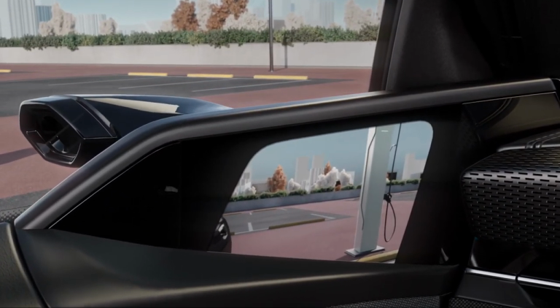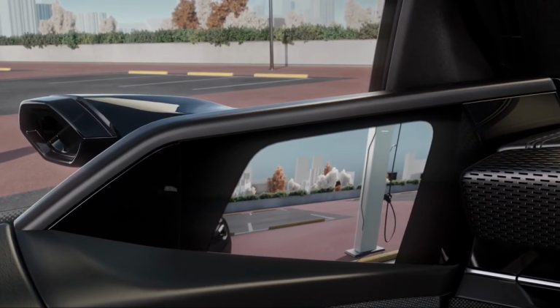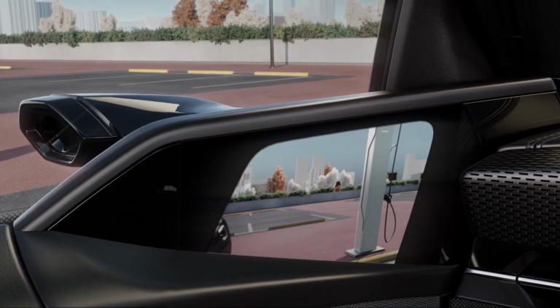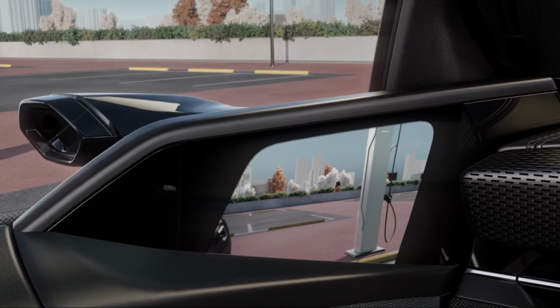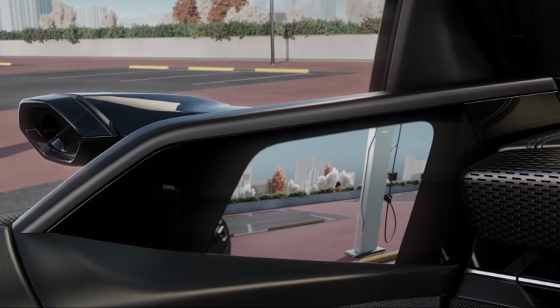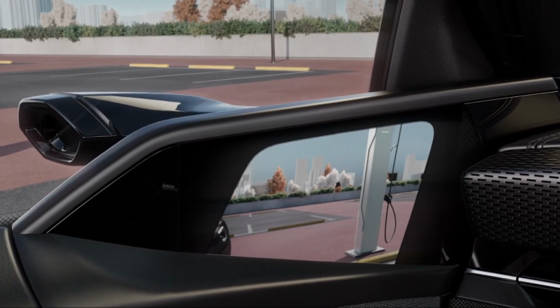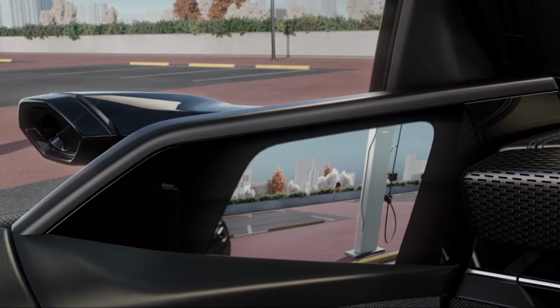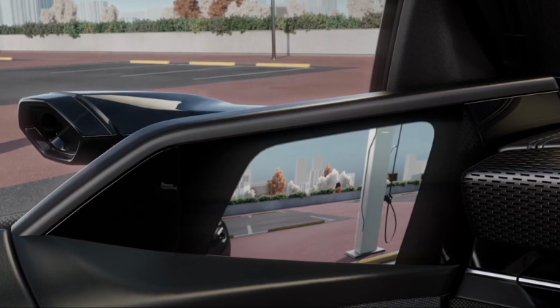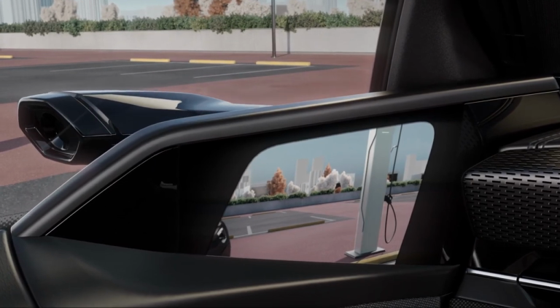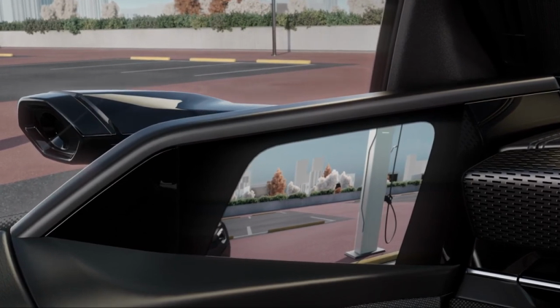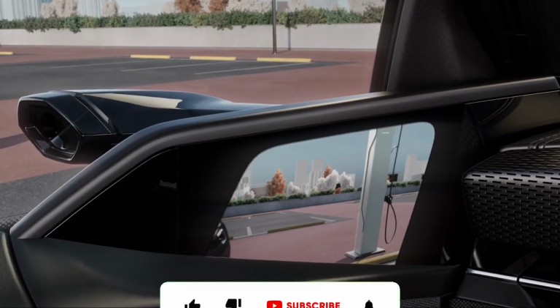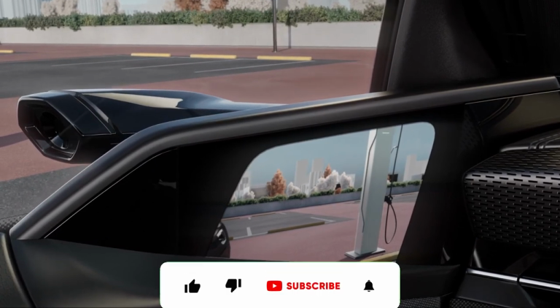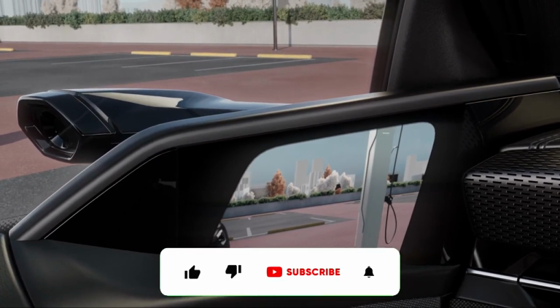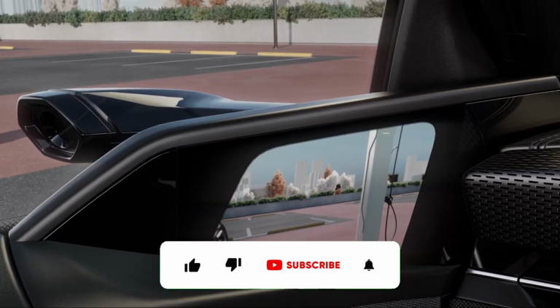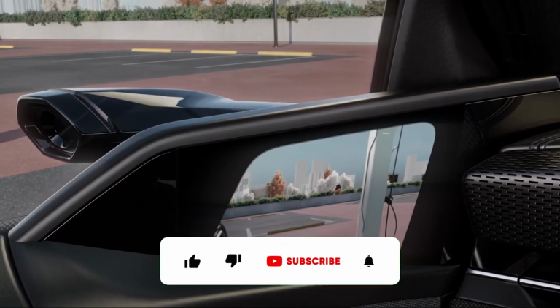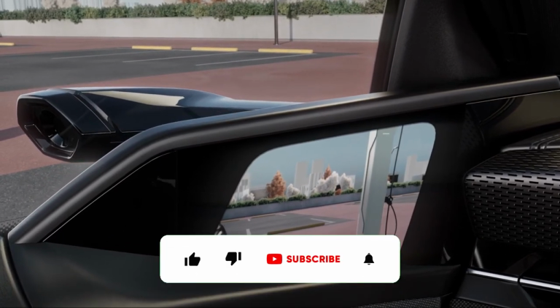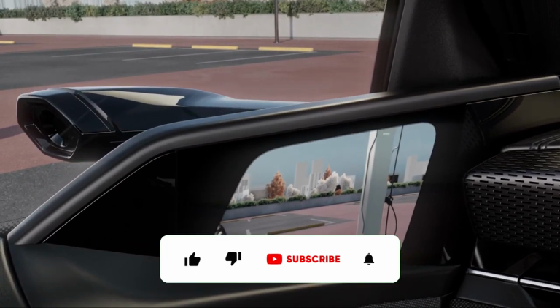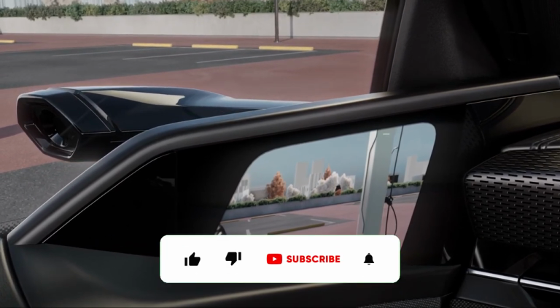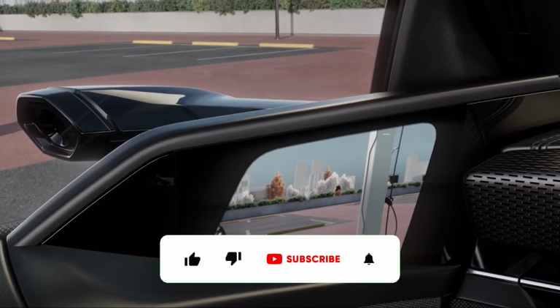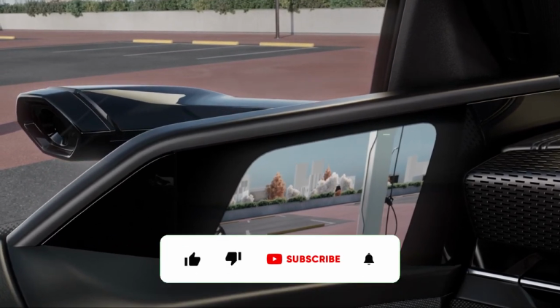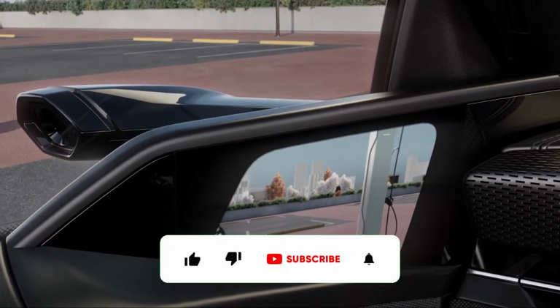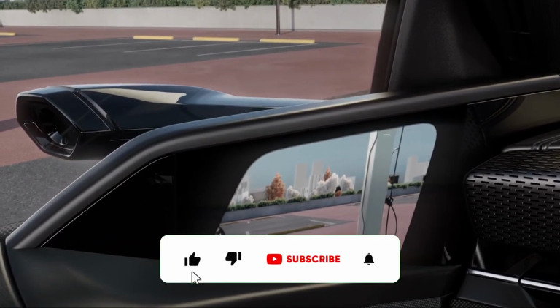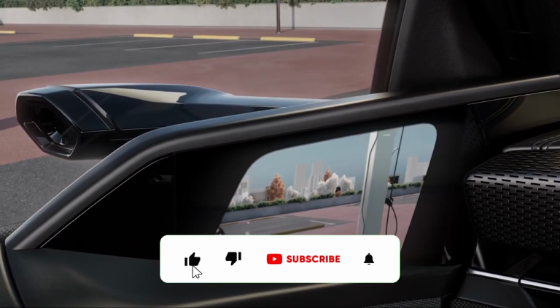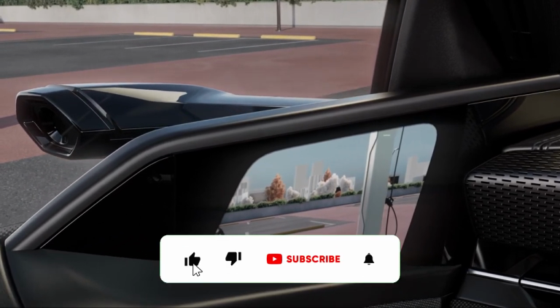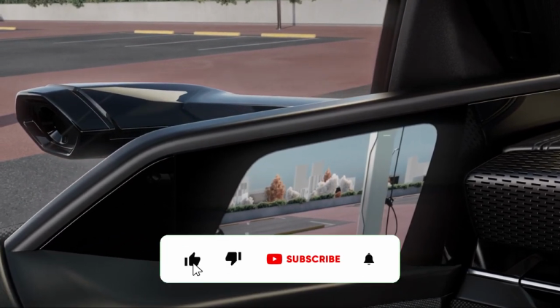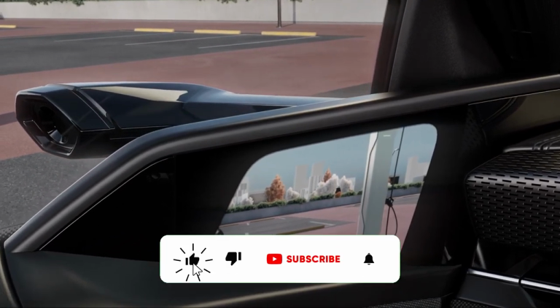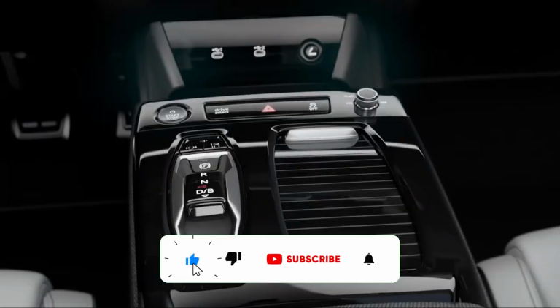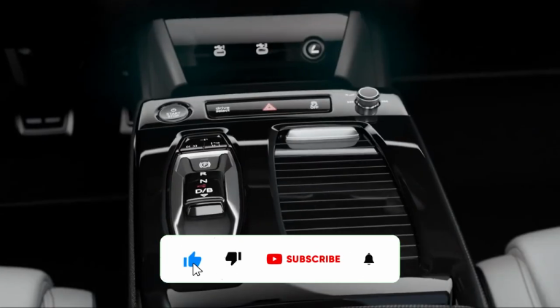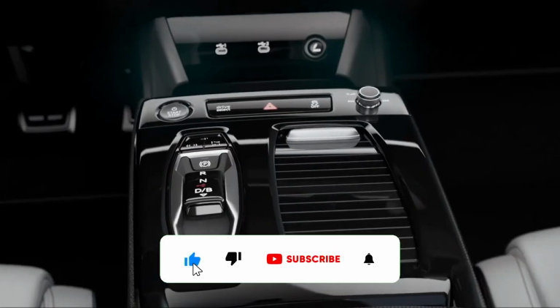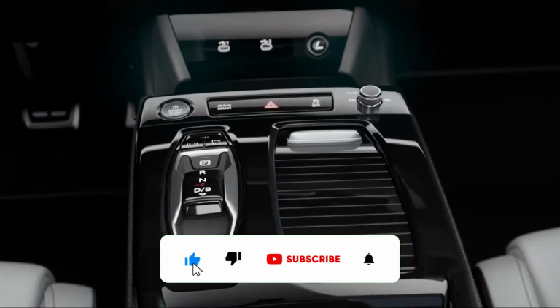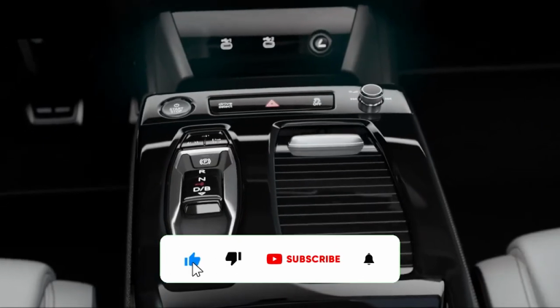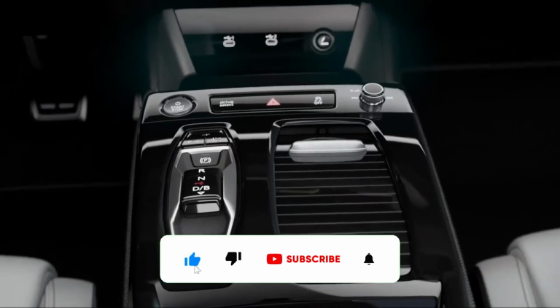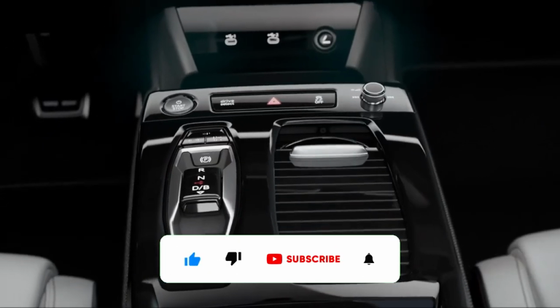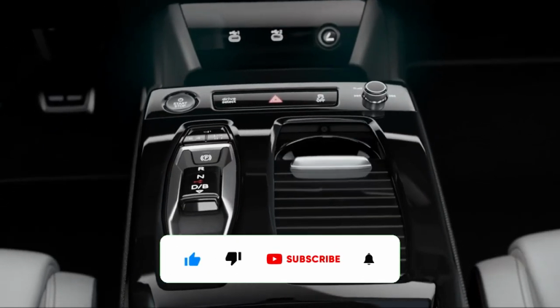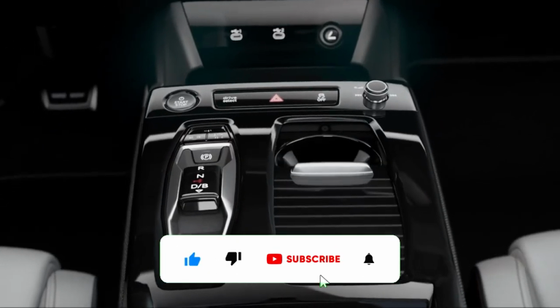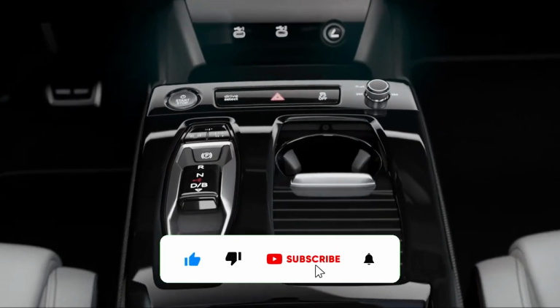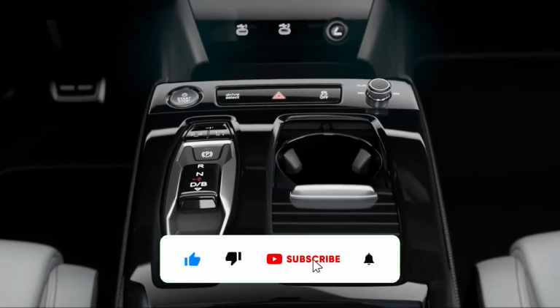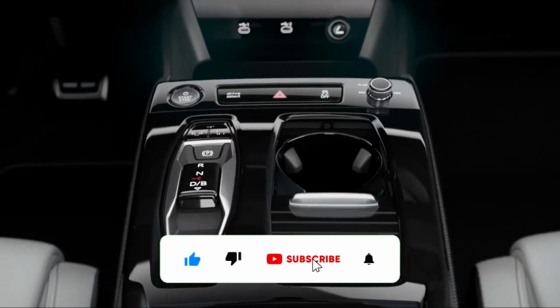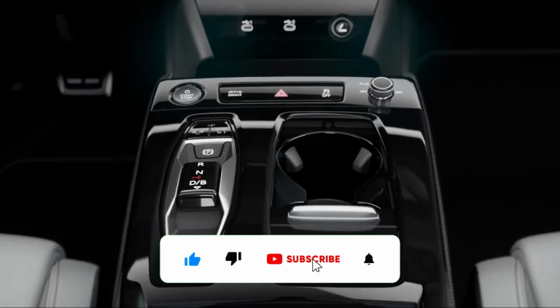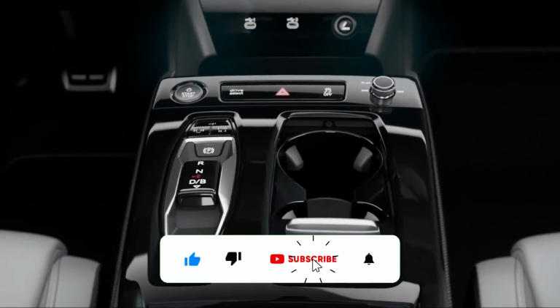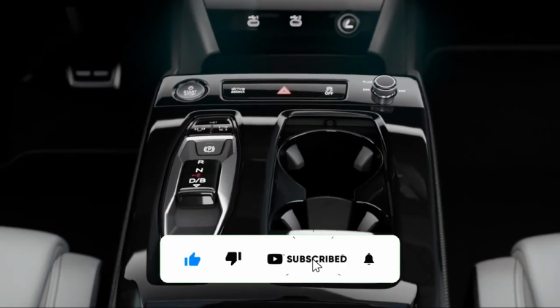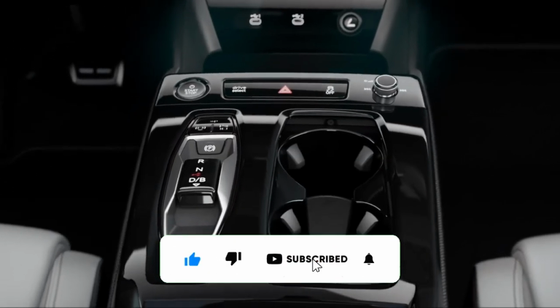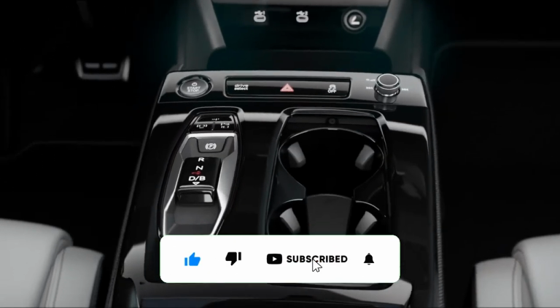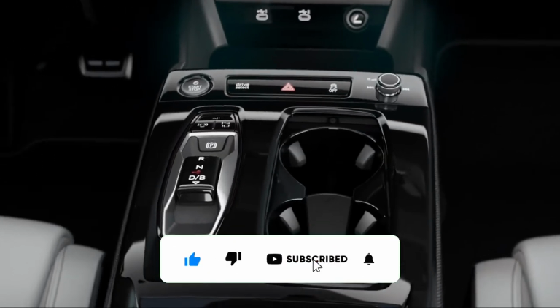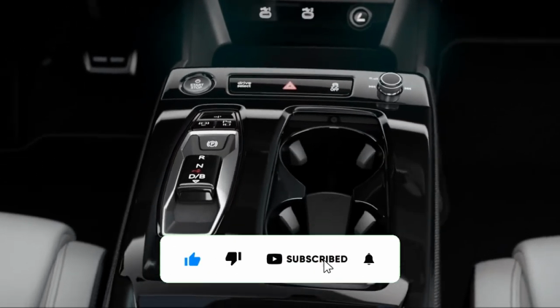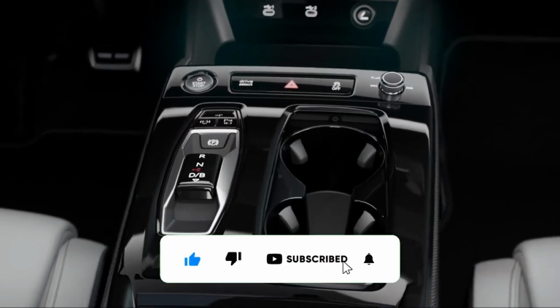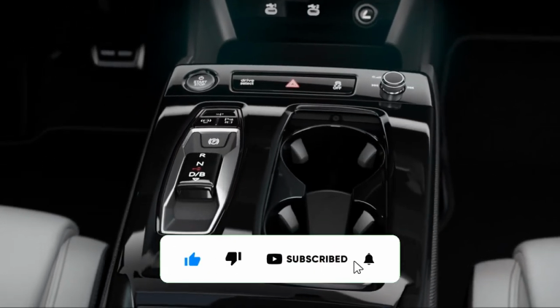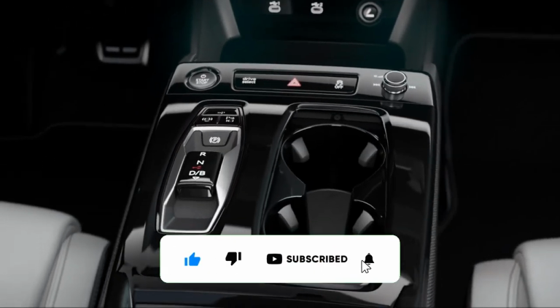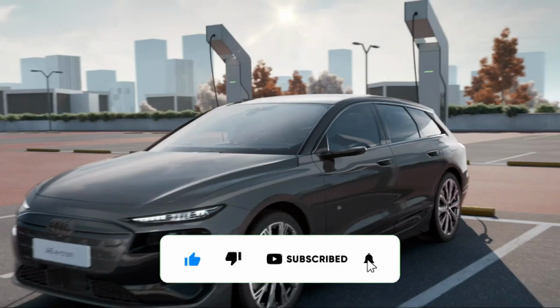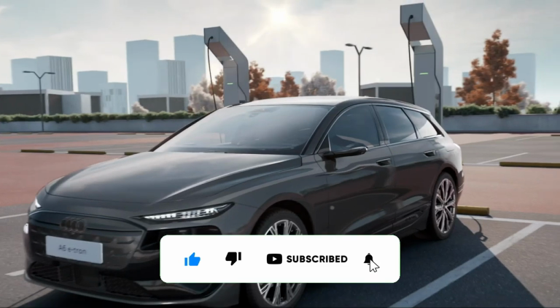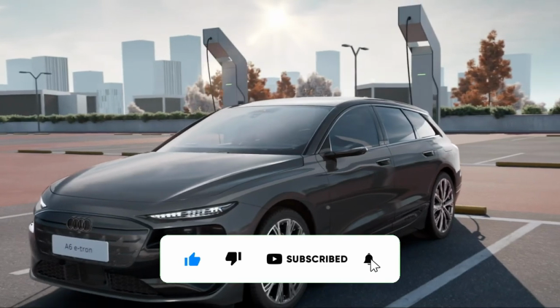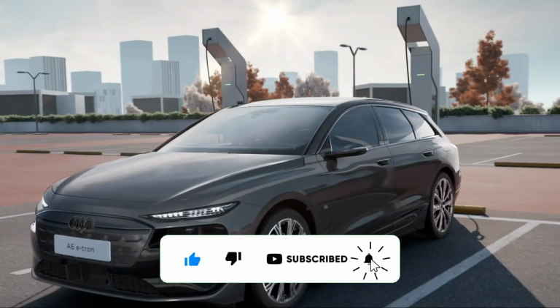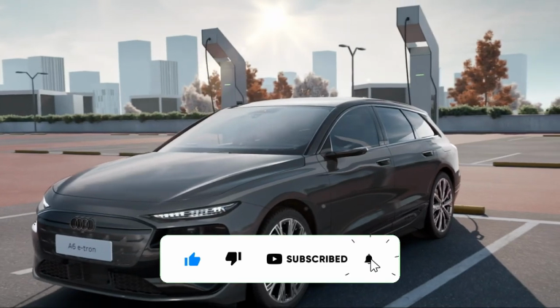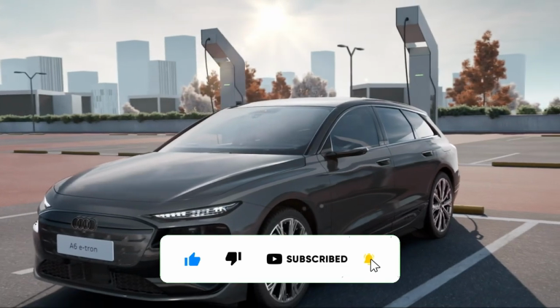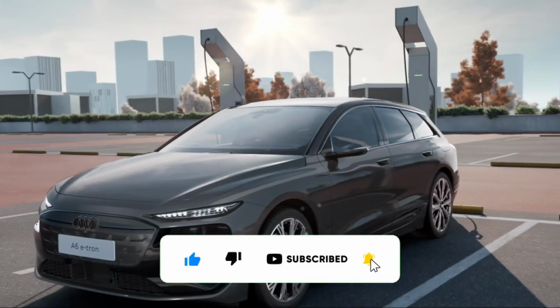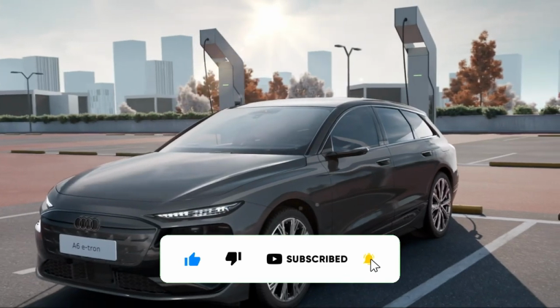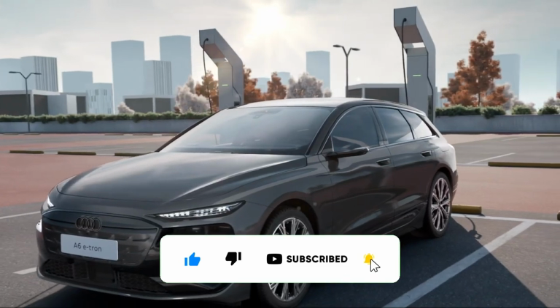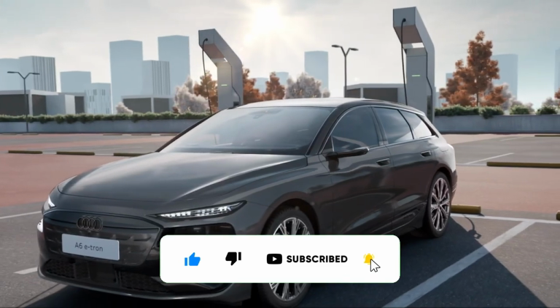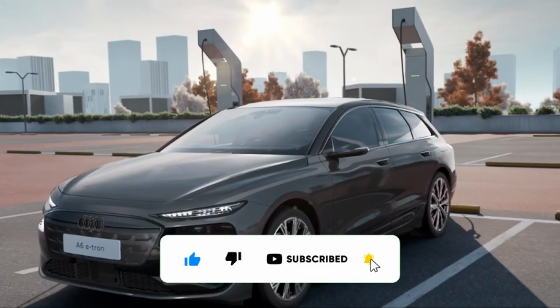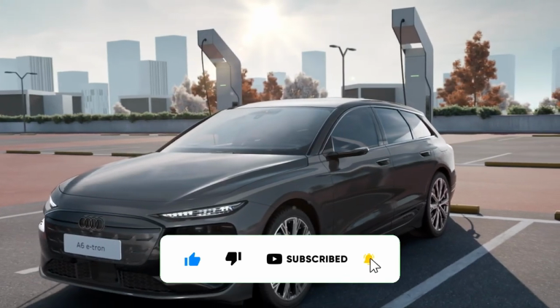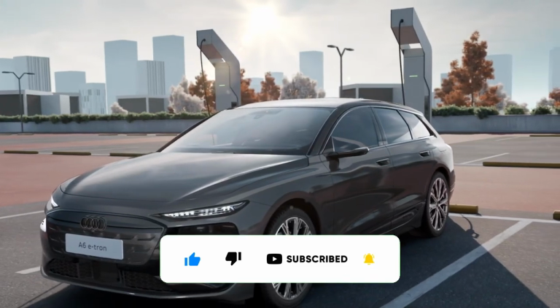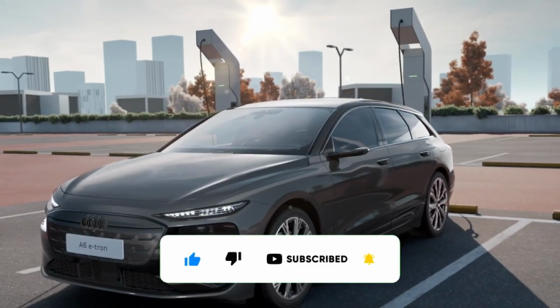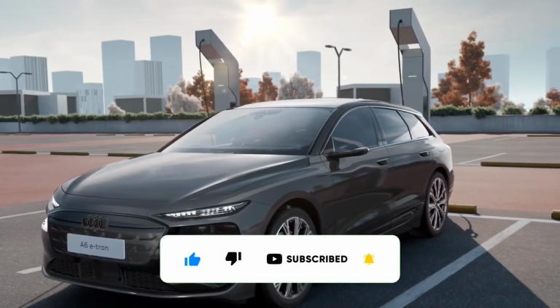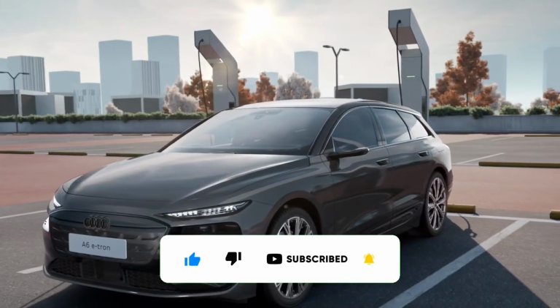We hope you enjoyed this glimpse into the future of electric luxury. Please subscribe to our channel for more exciting automotive content.